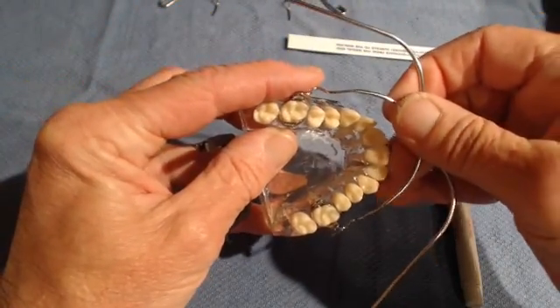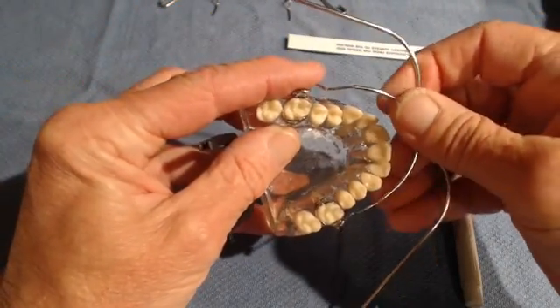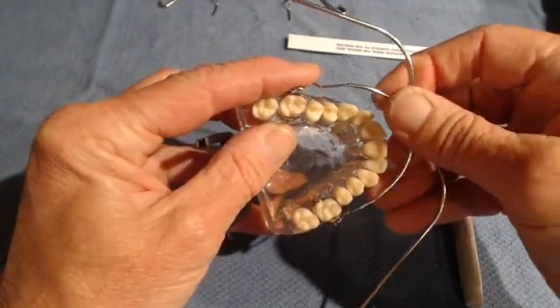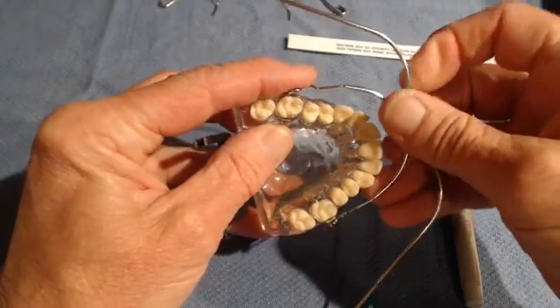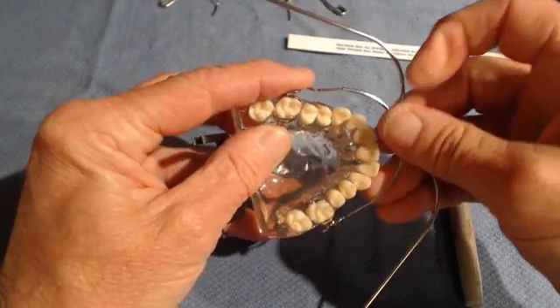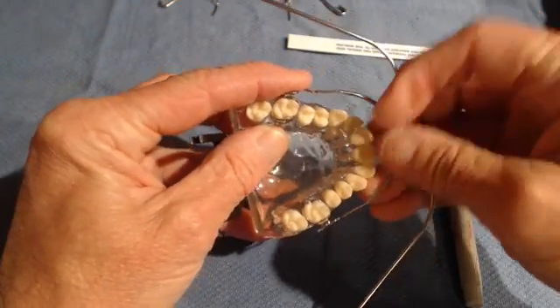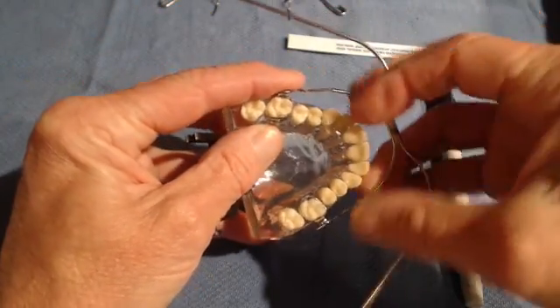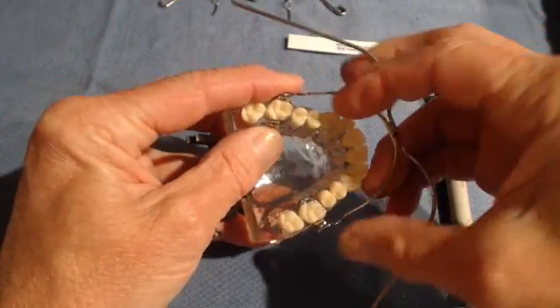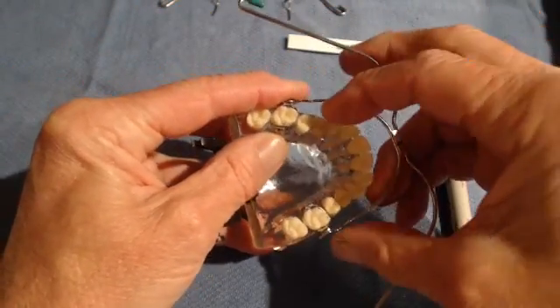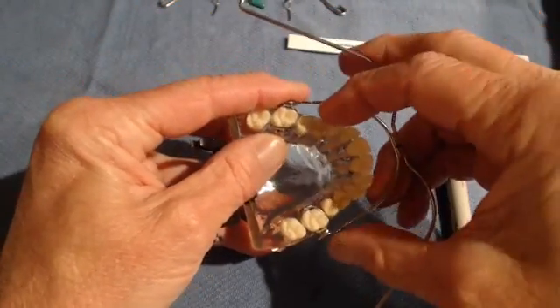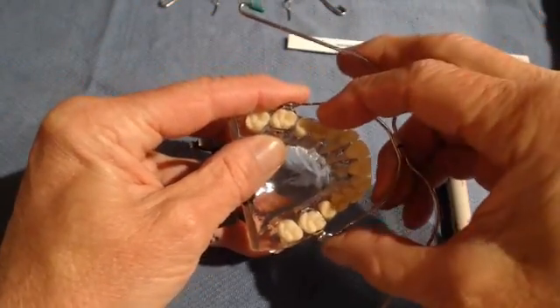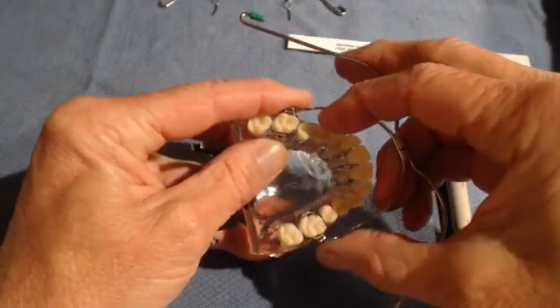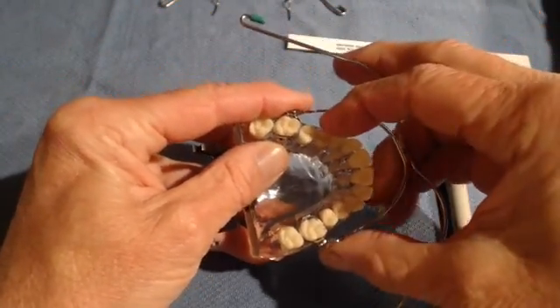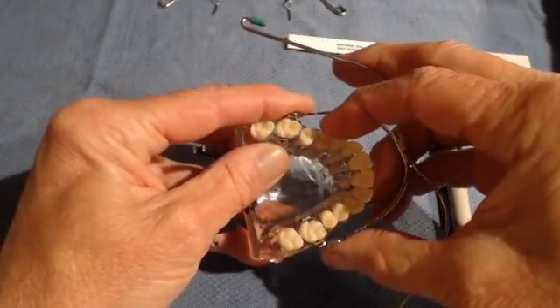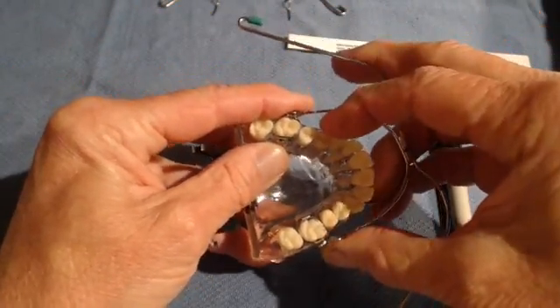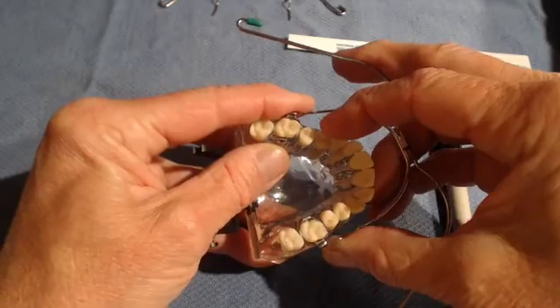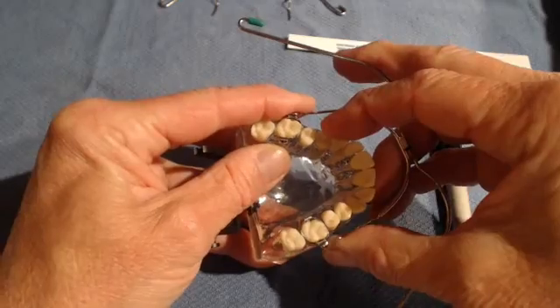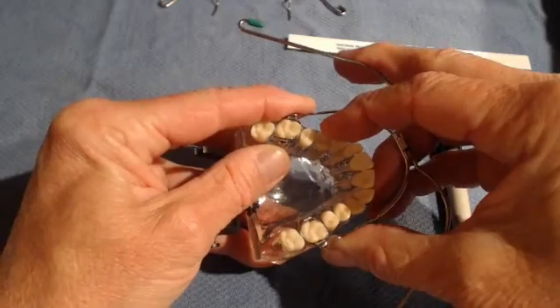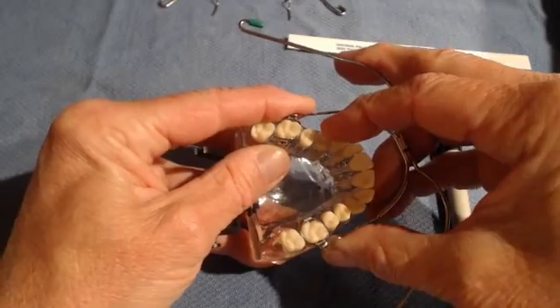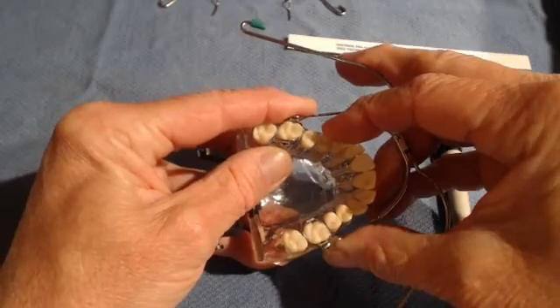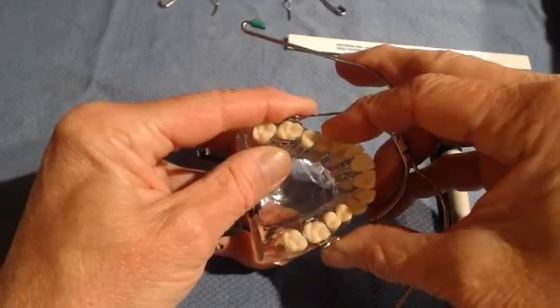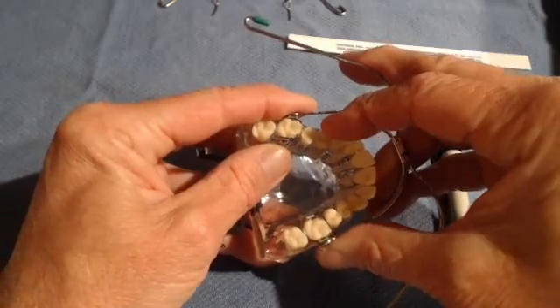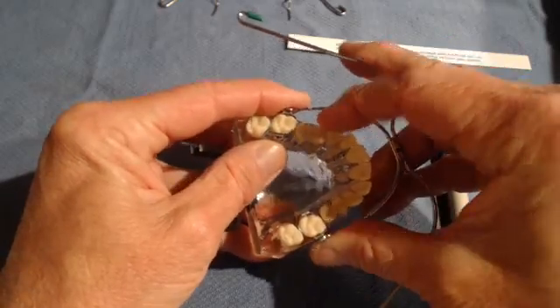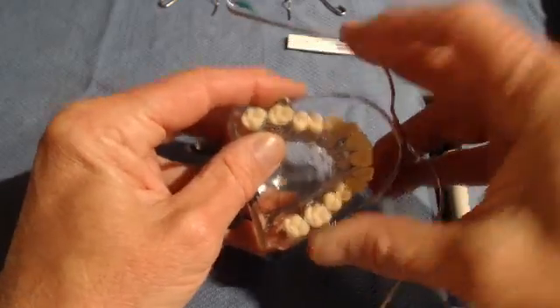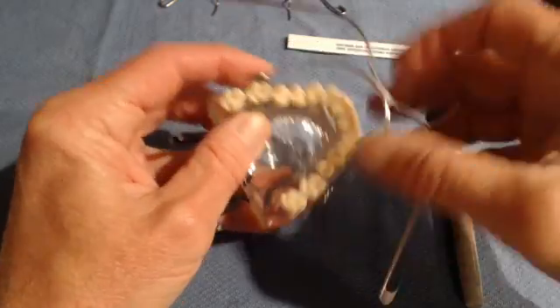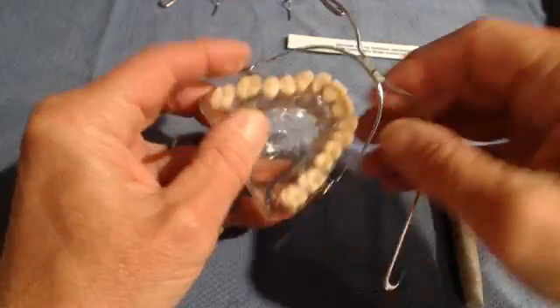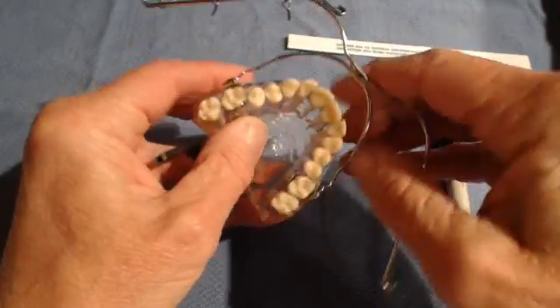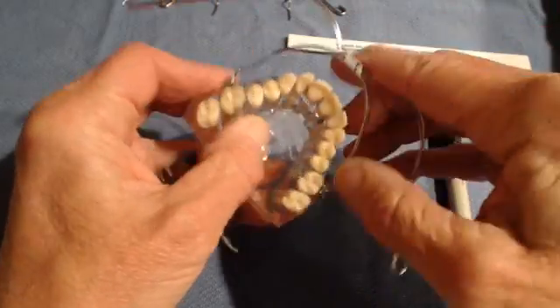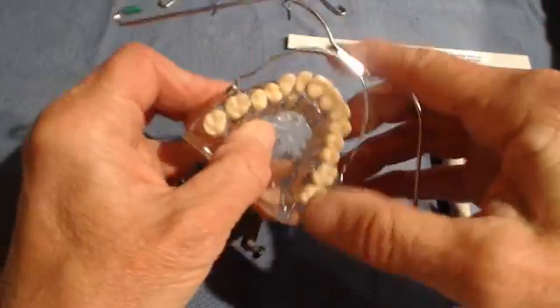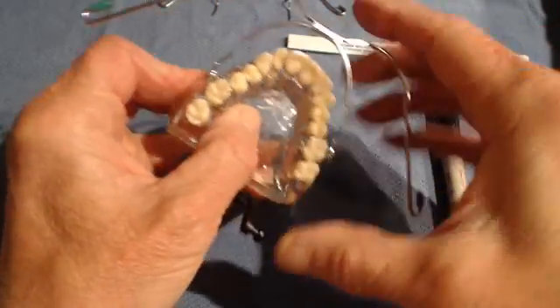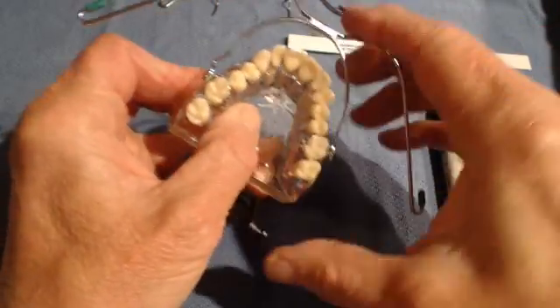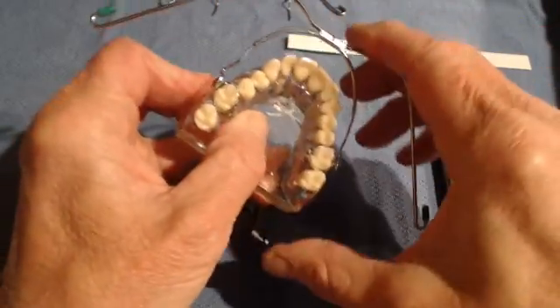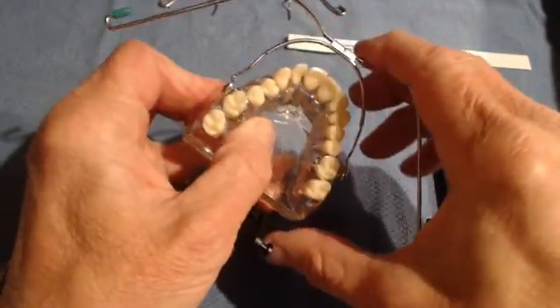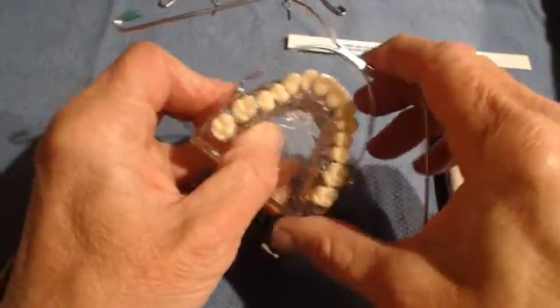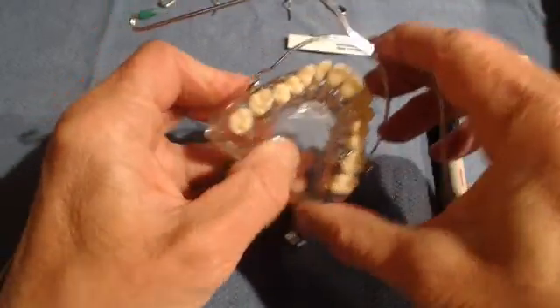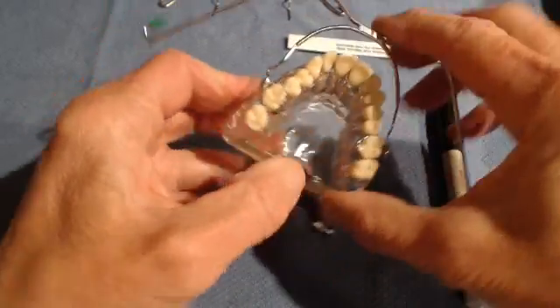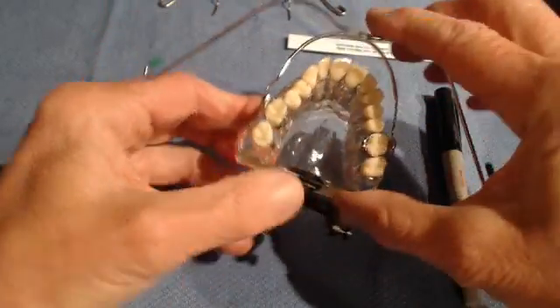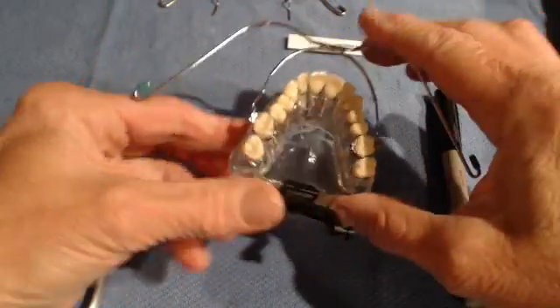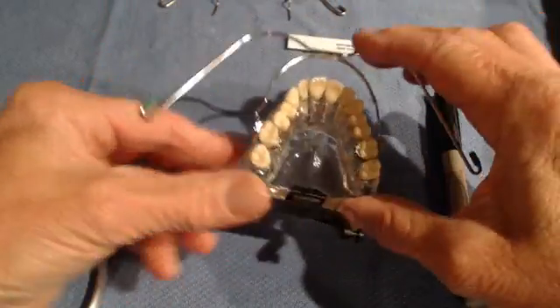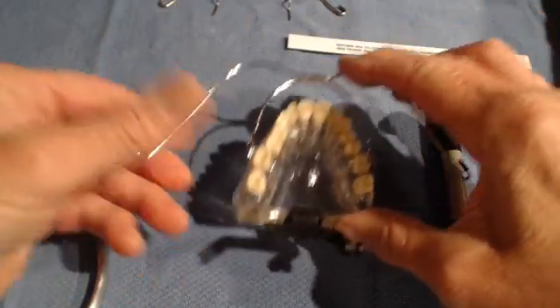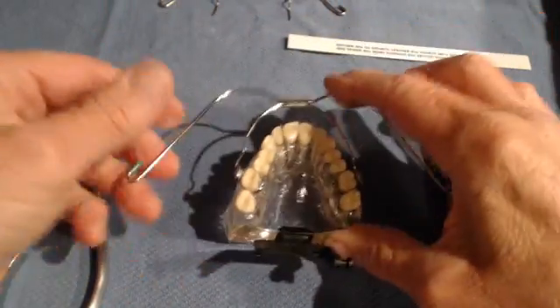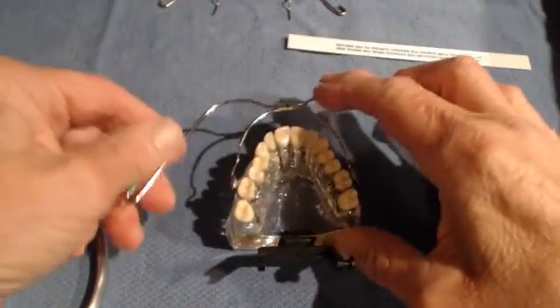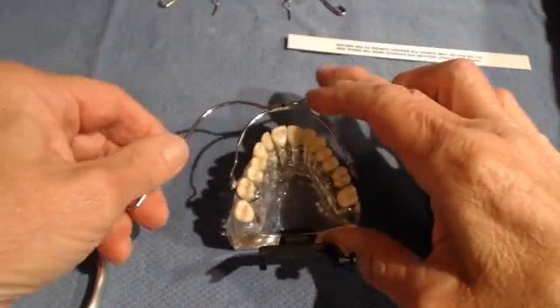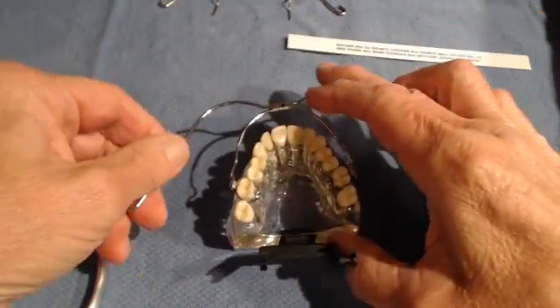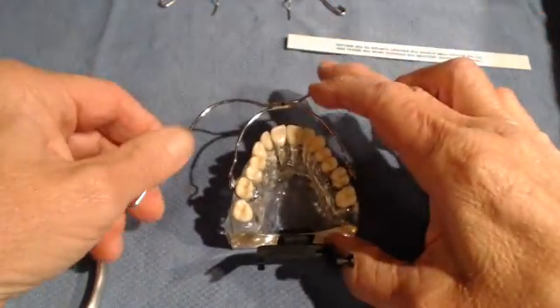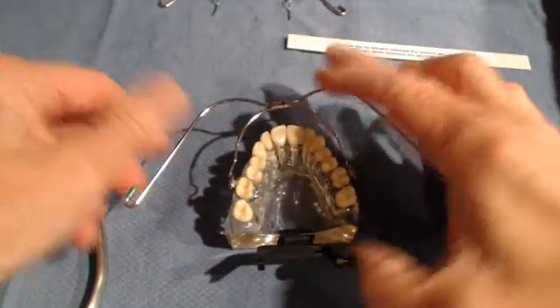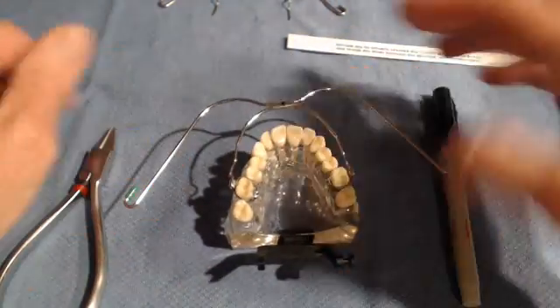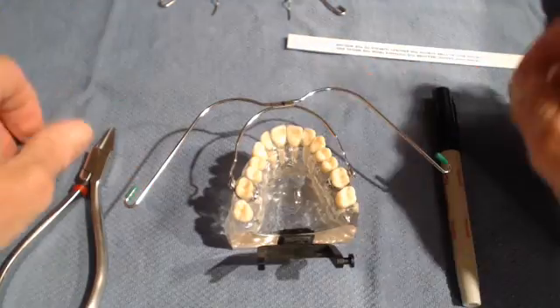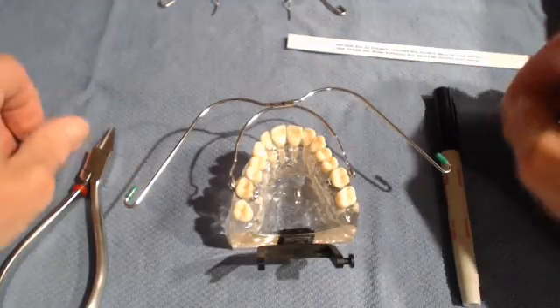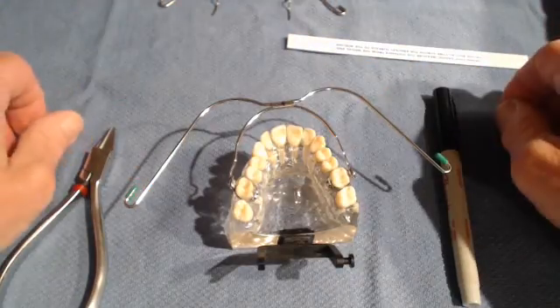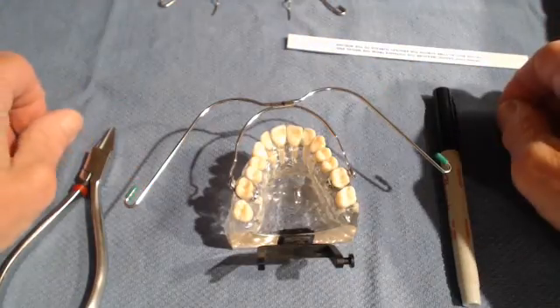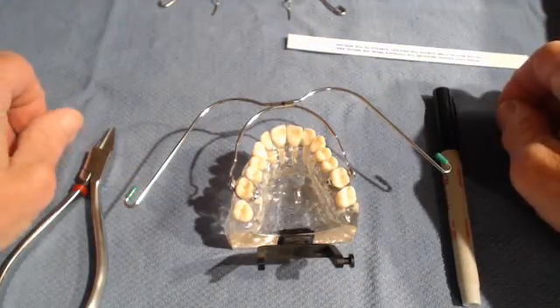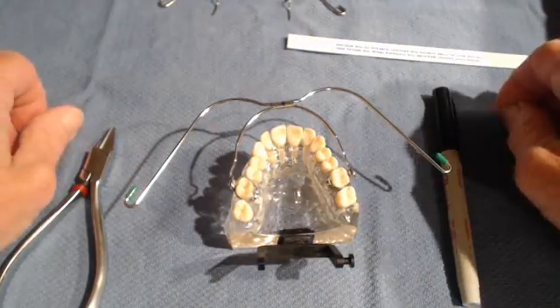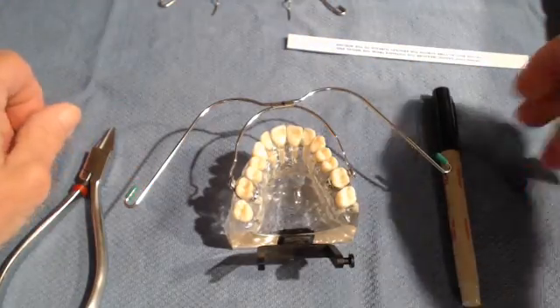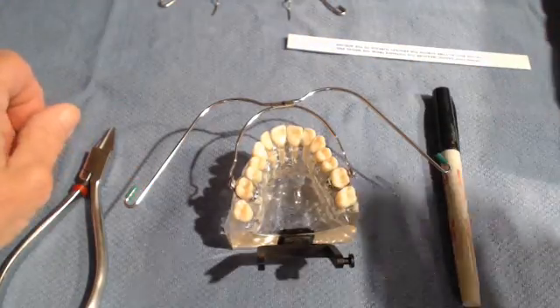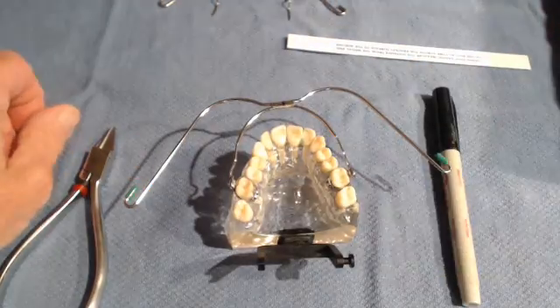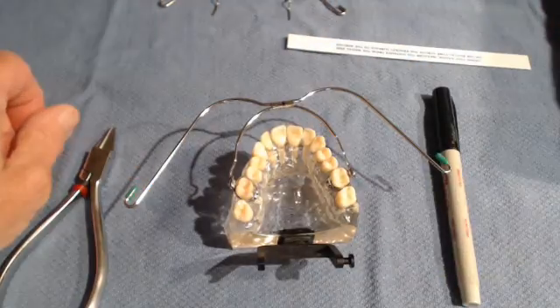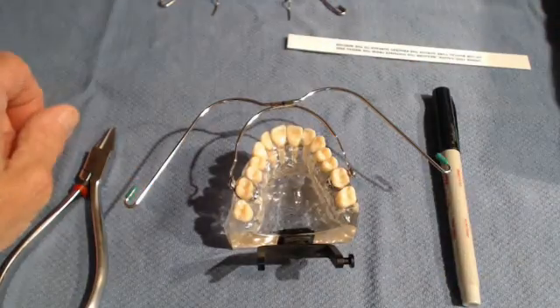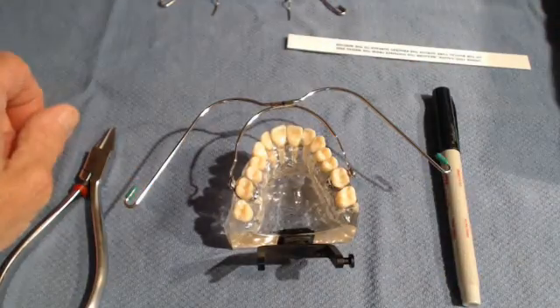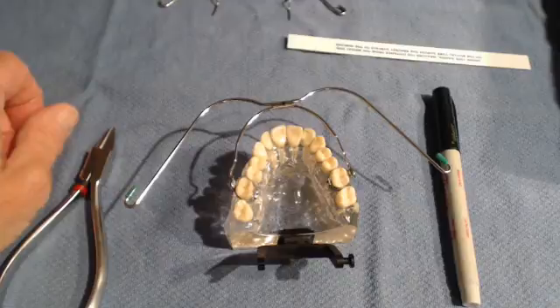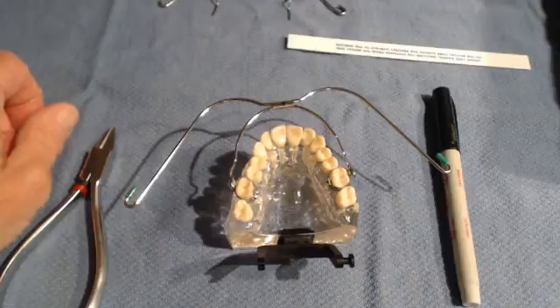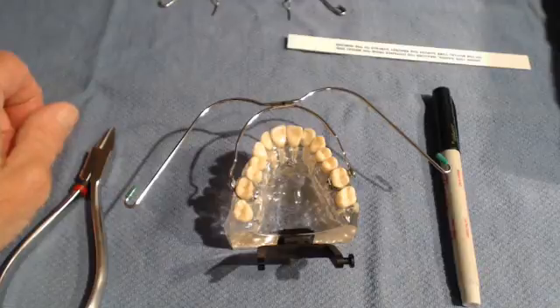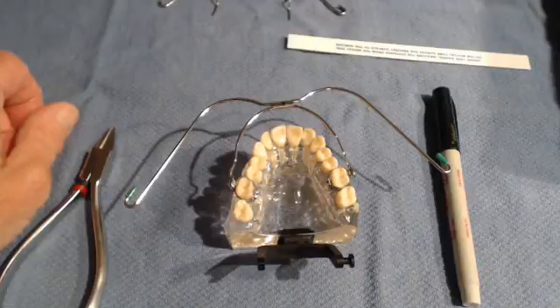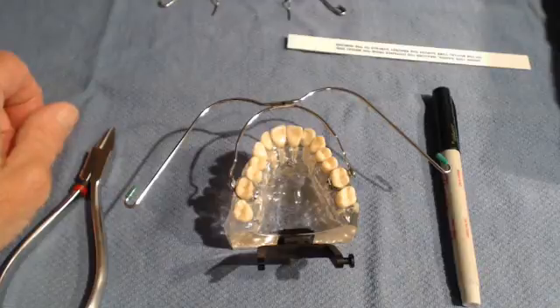I hope this has been educational and informative. Remember, headgear delivery should only be about a five-minute experience — no more than that. So do not fret about headgear delivery.